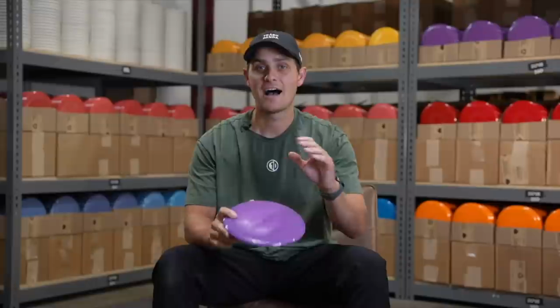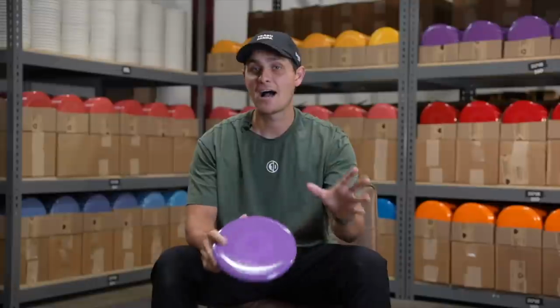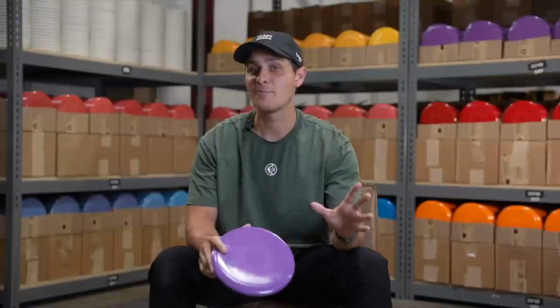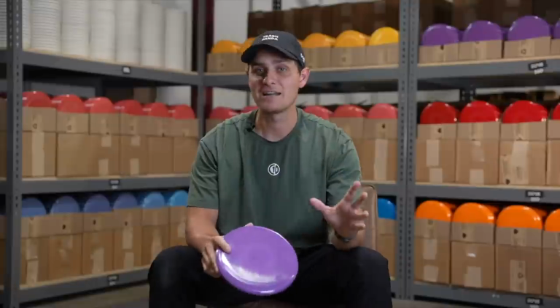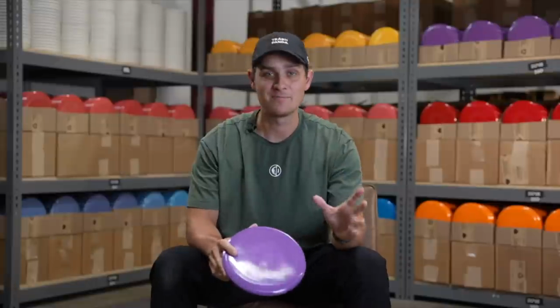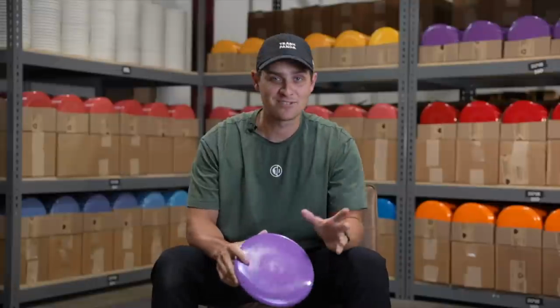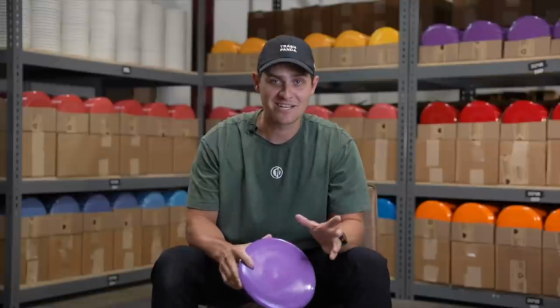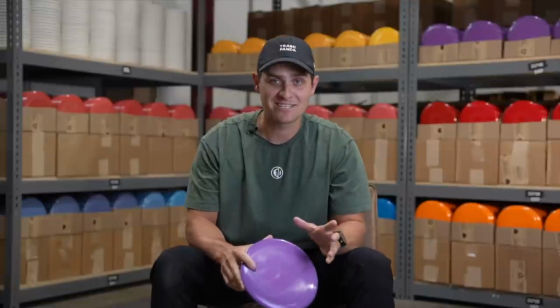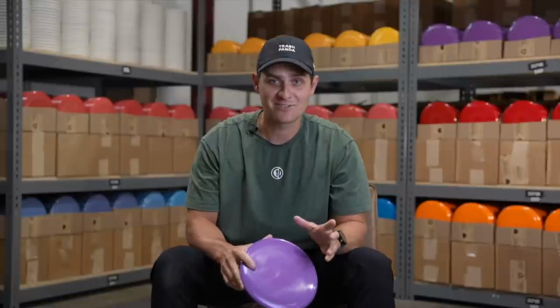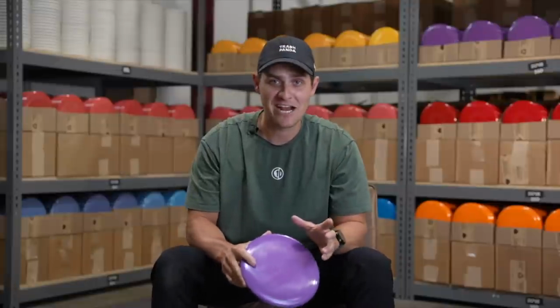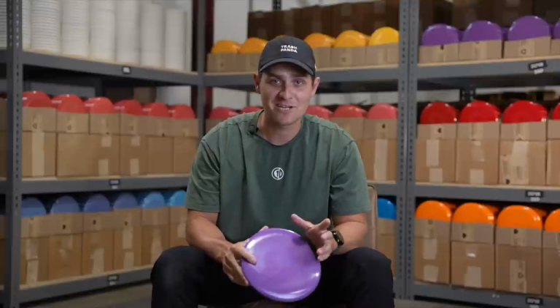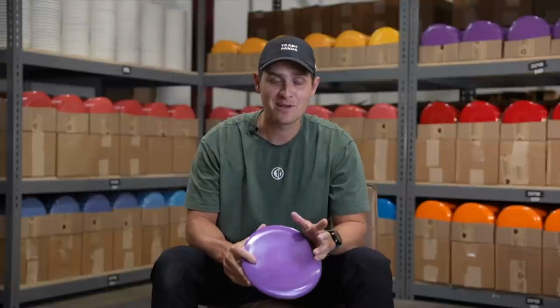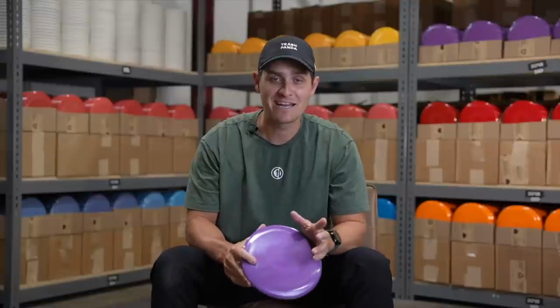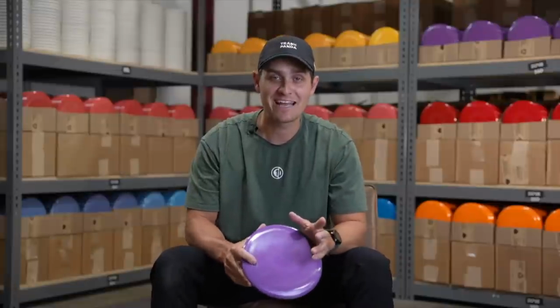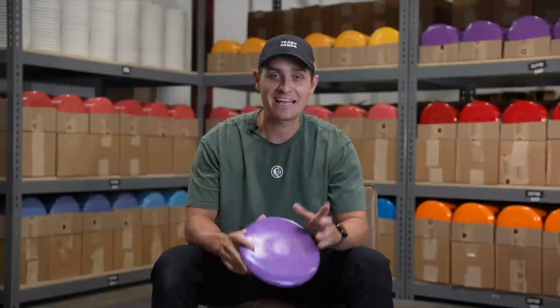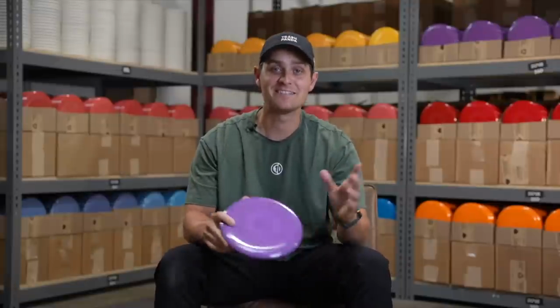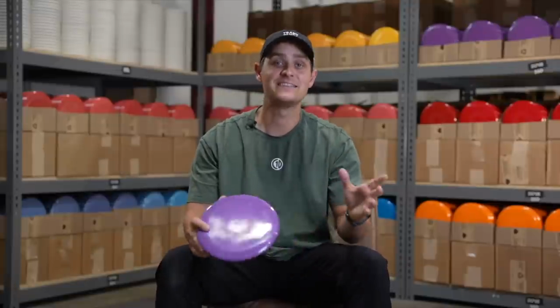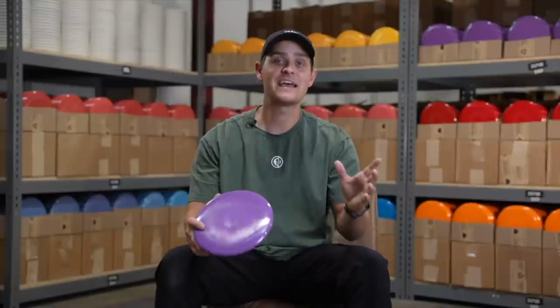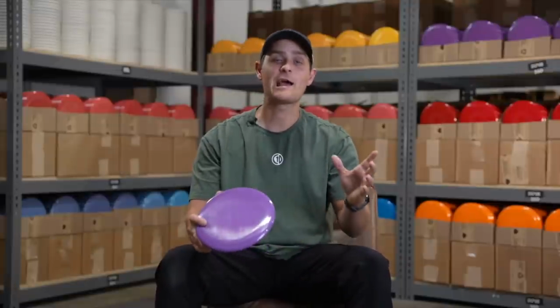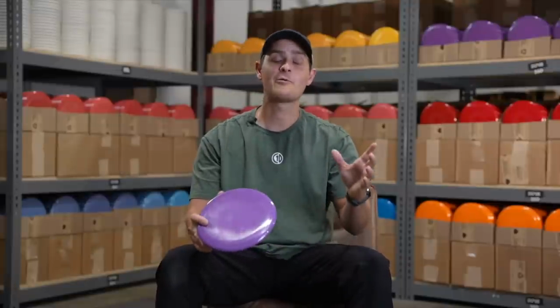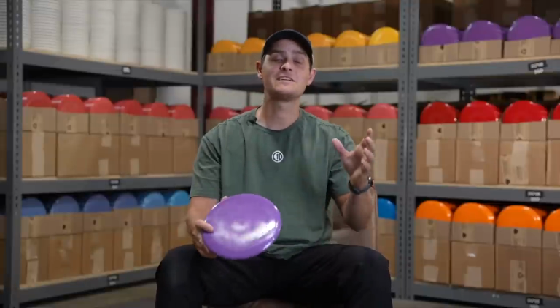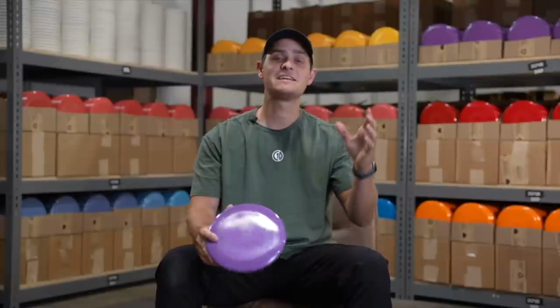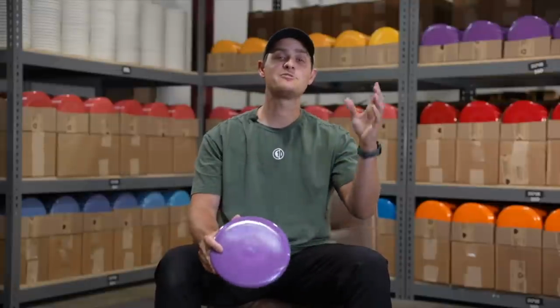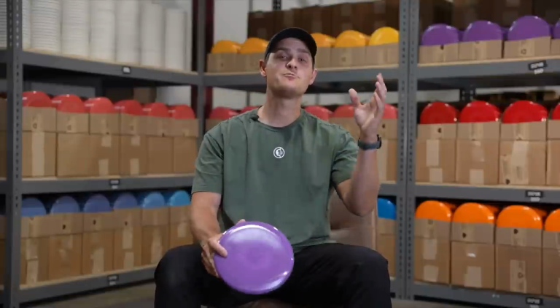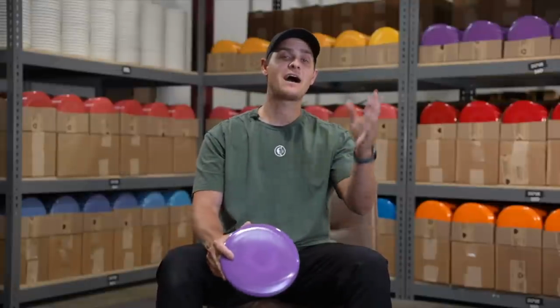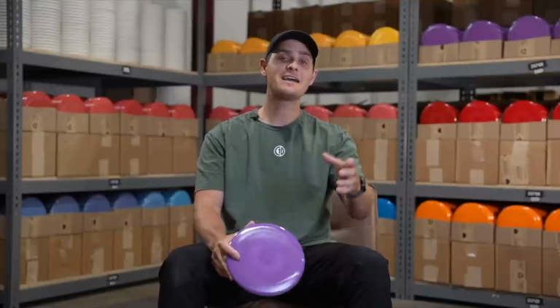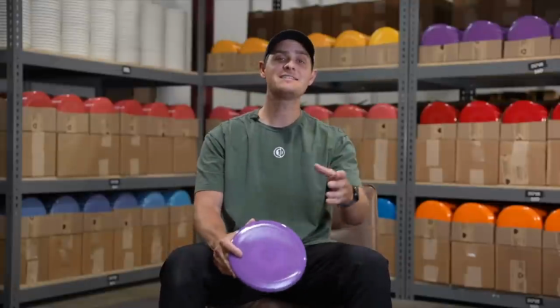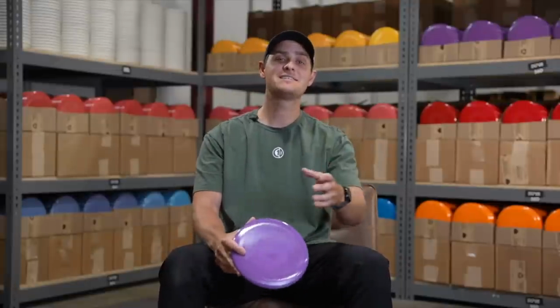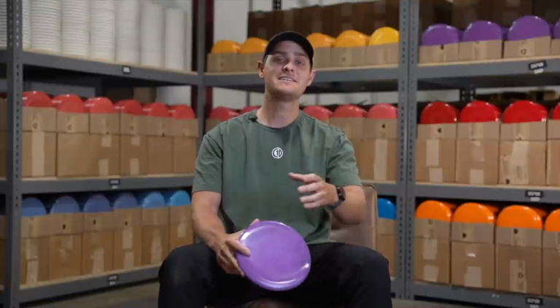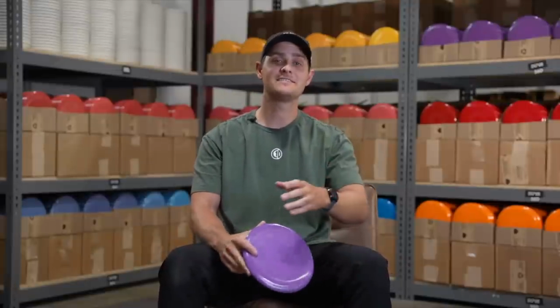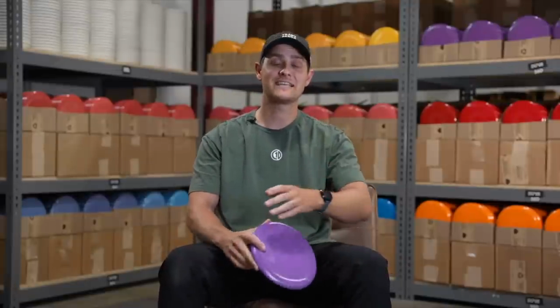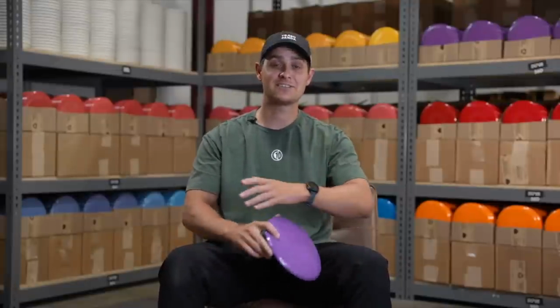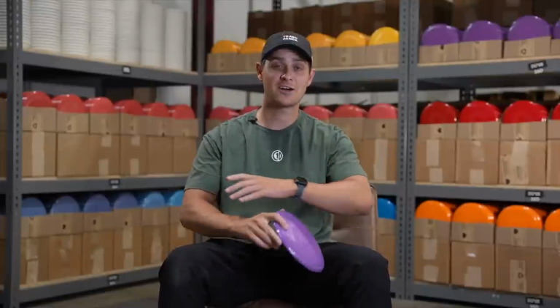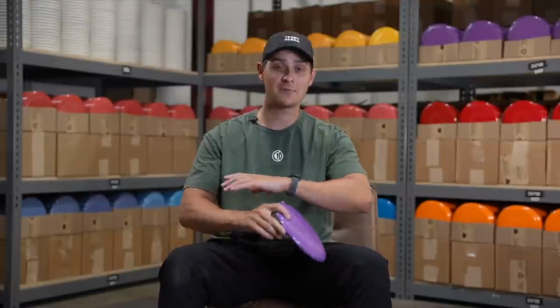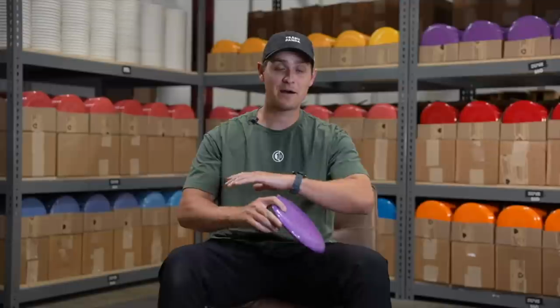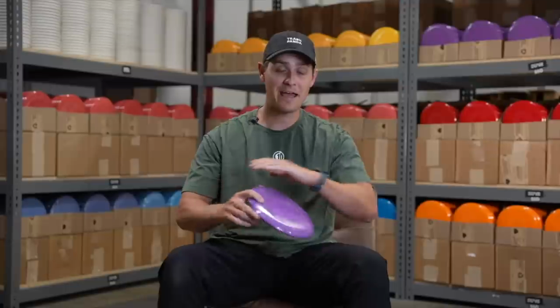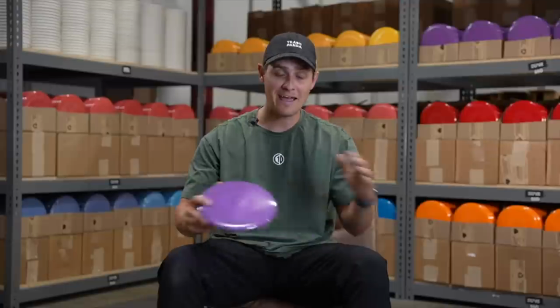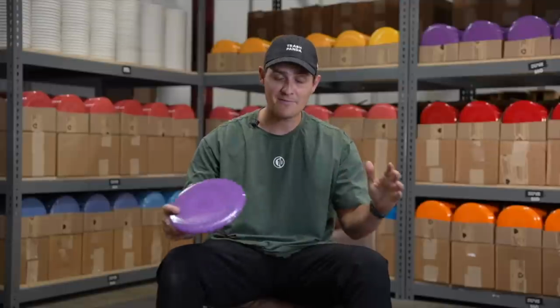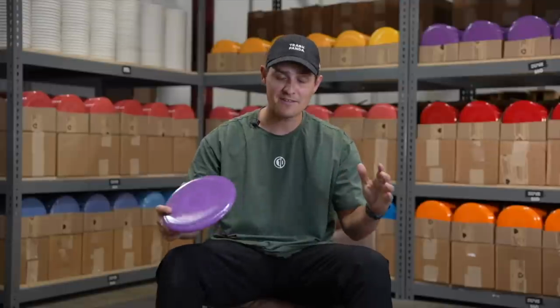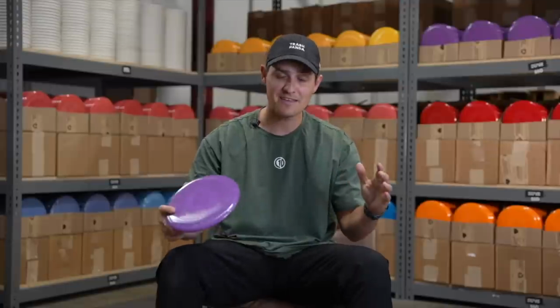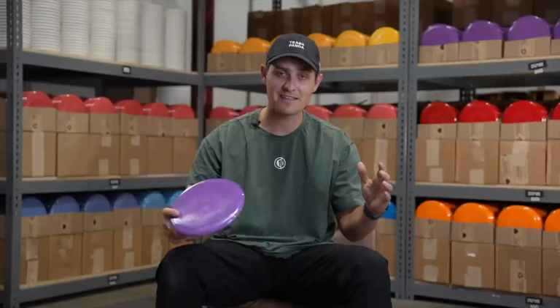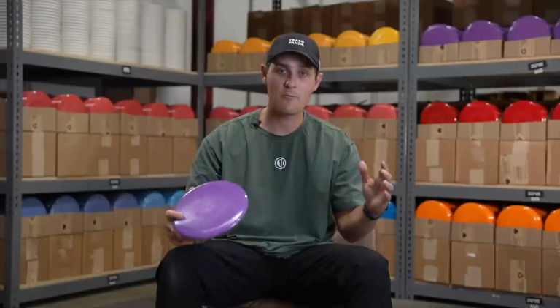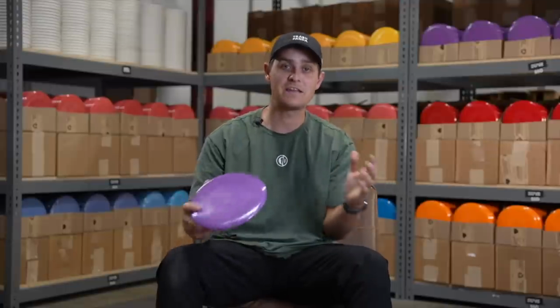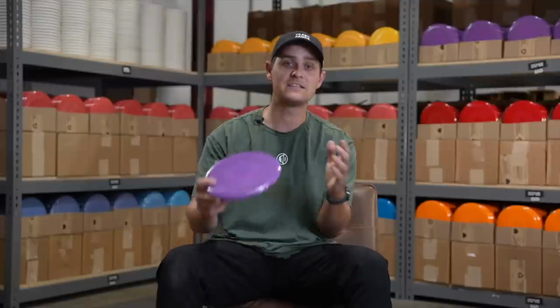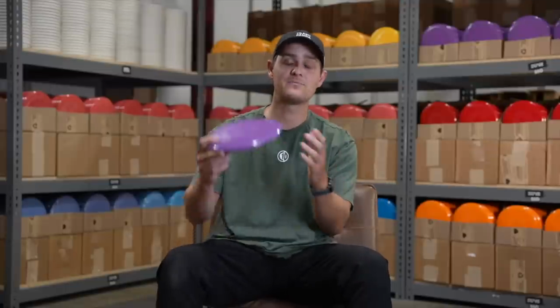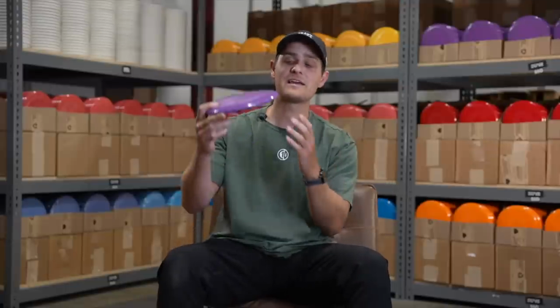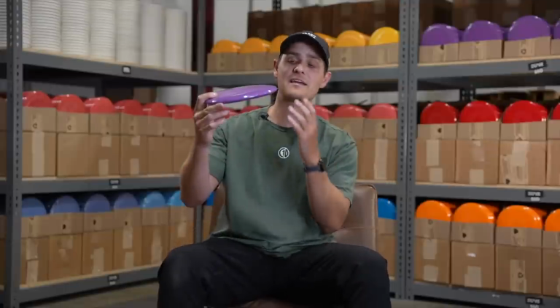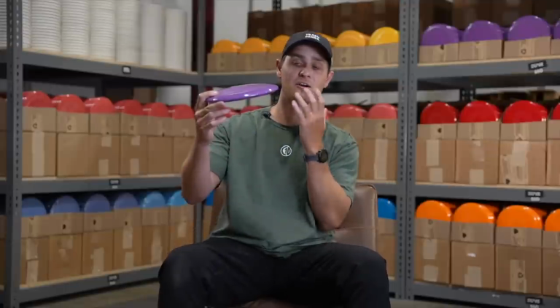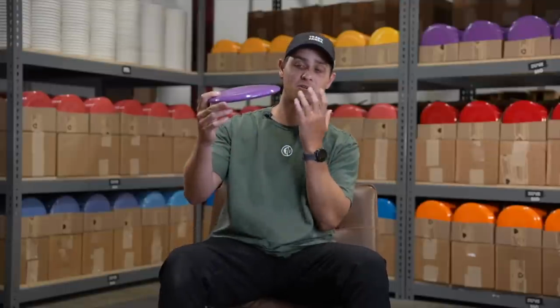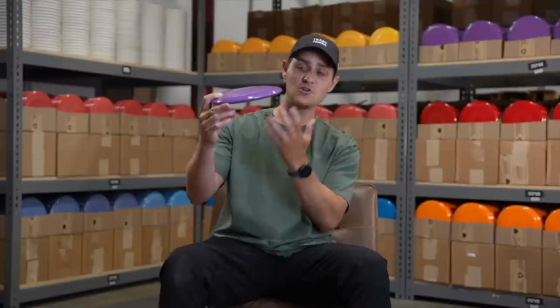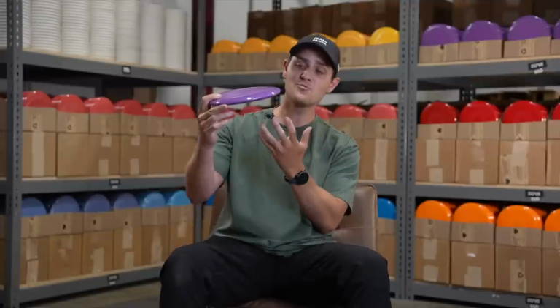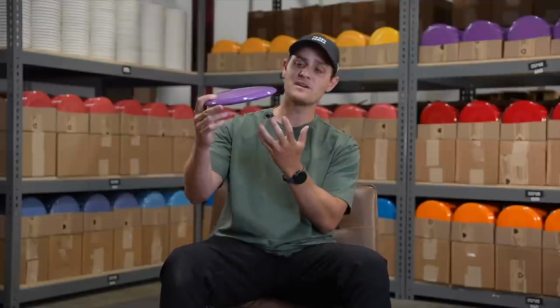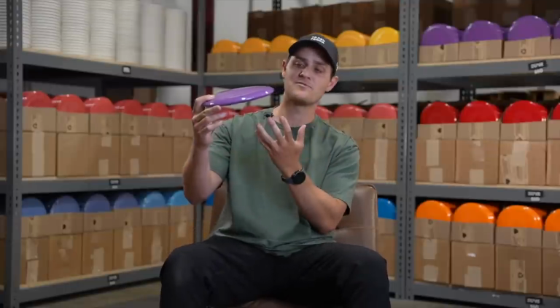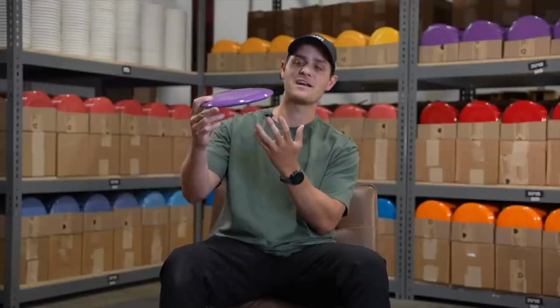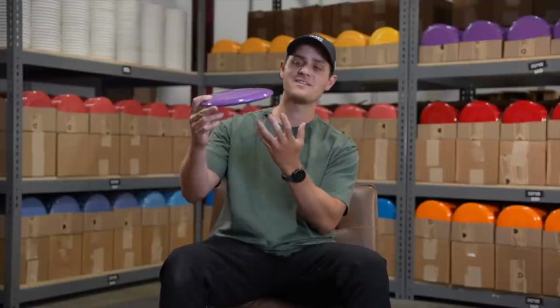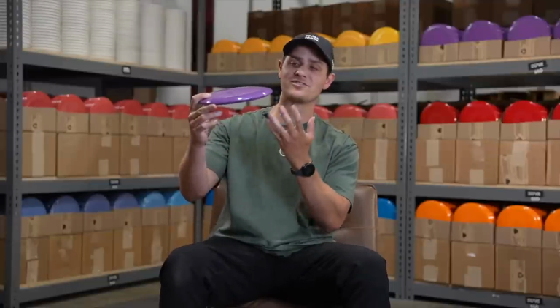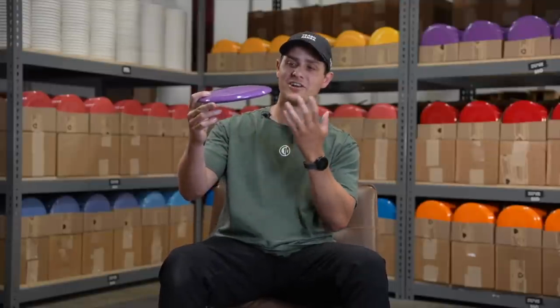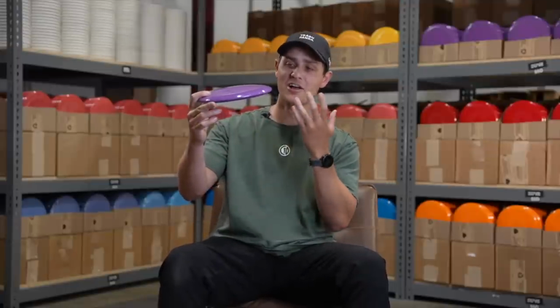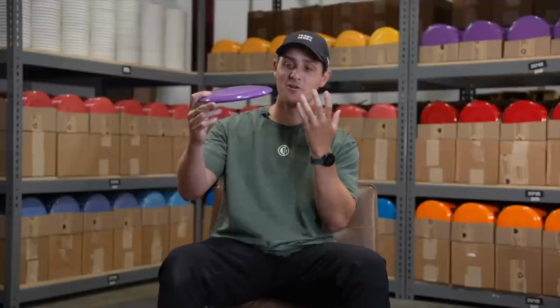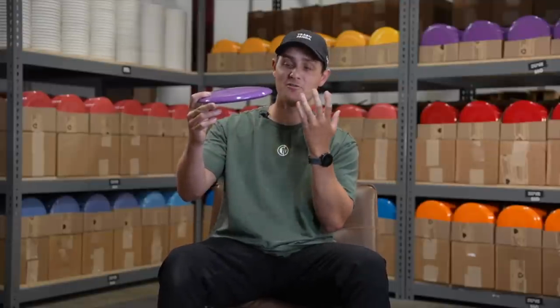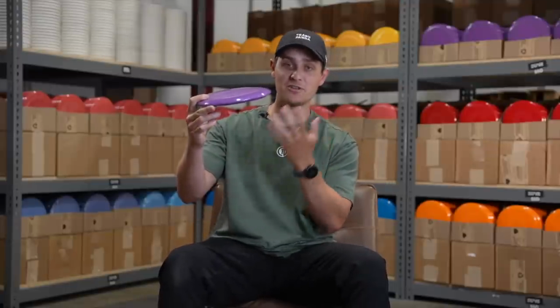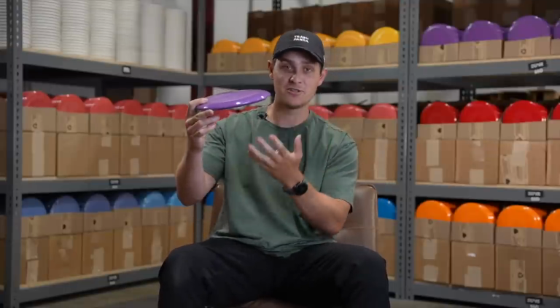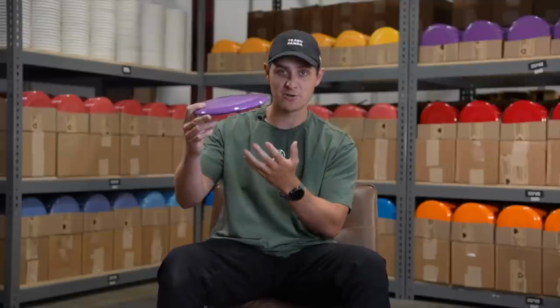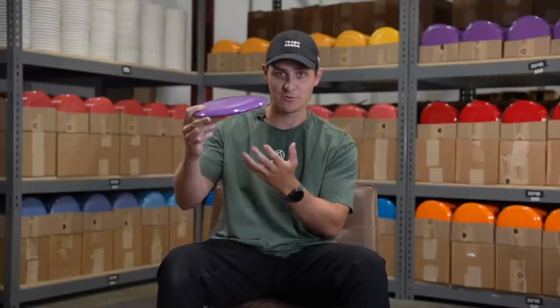Hi, my name is Jesse at Trashpanda, and today I want to take you behind the scenes and talk about everything that went into making our new midrange, The Dune.